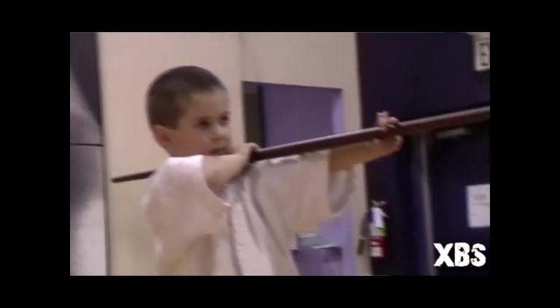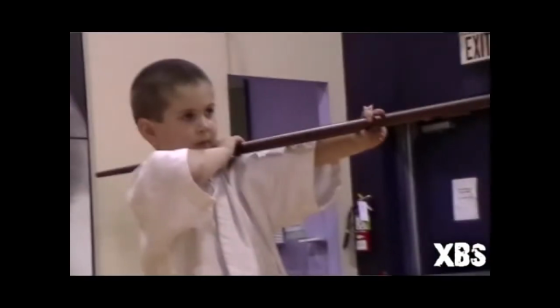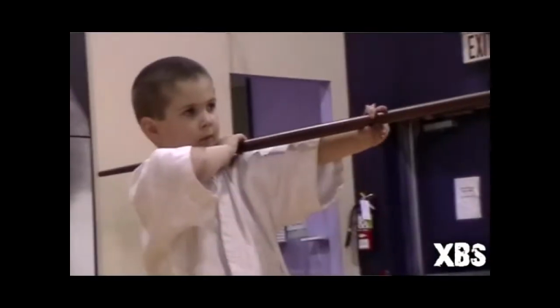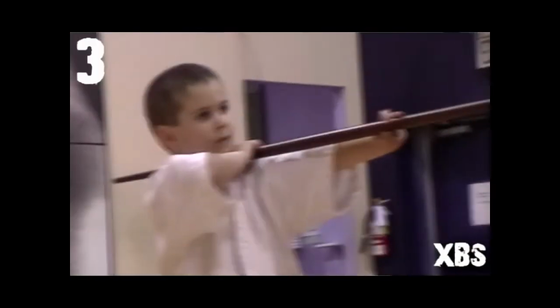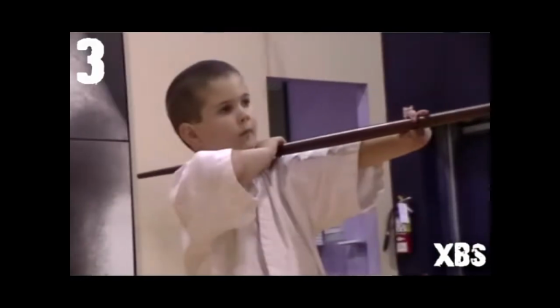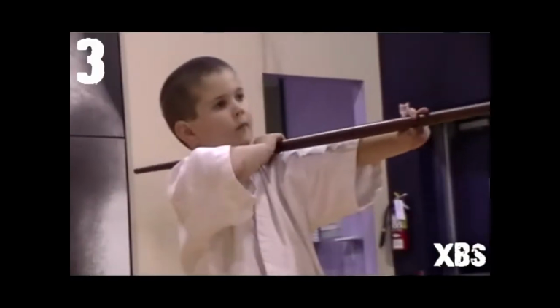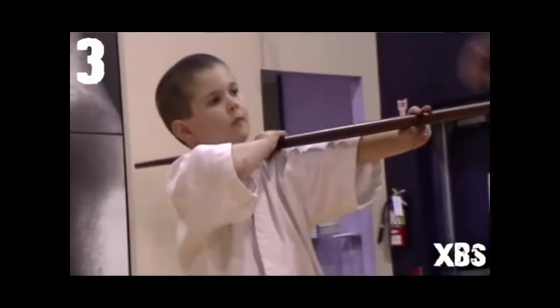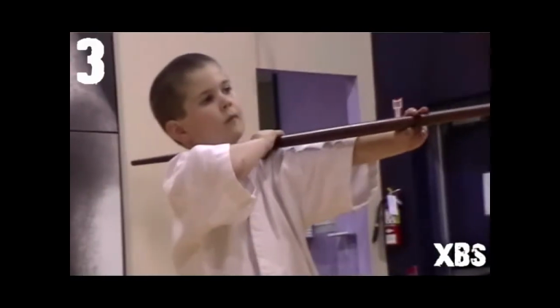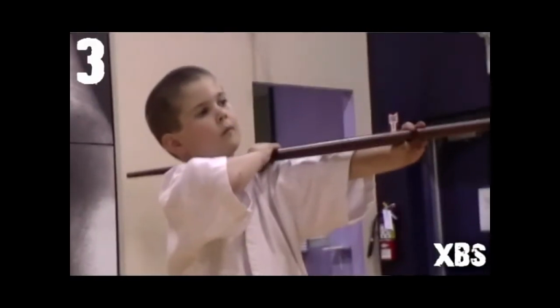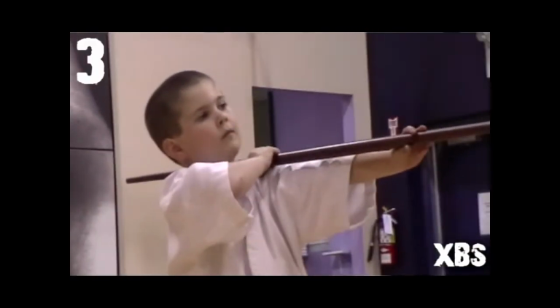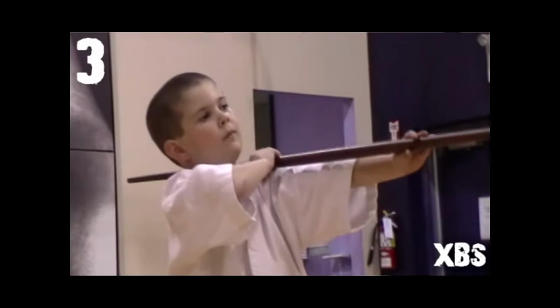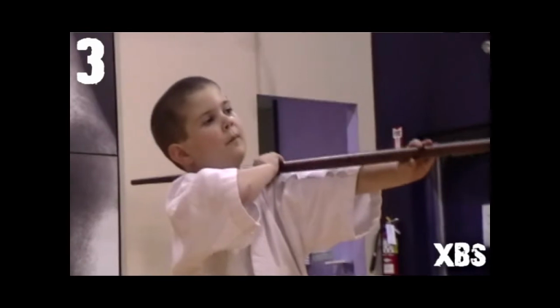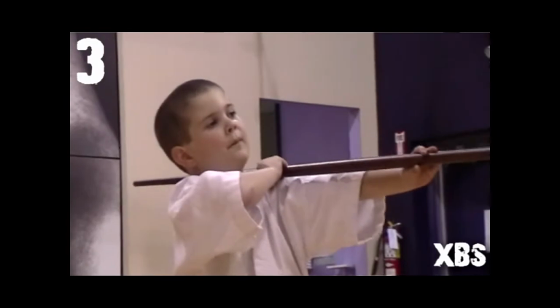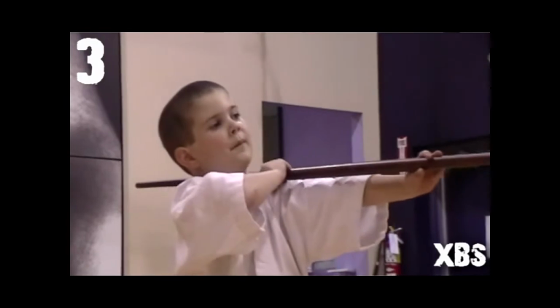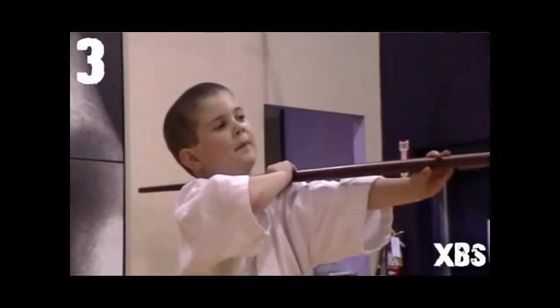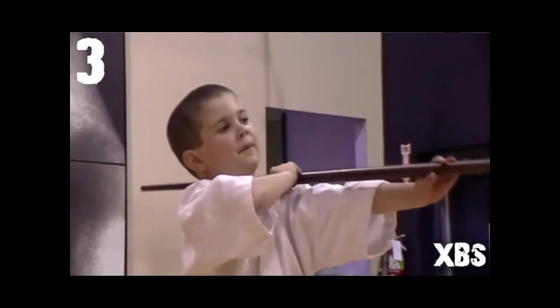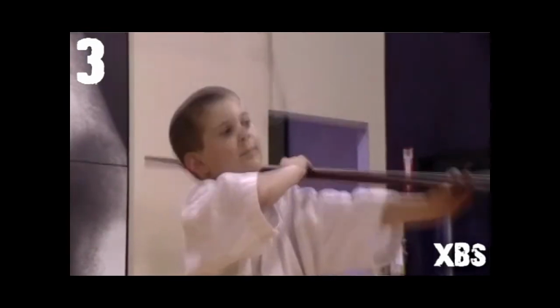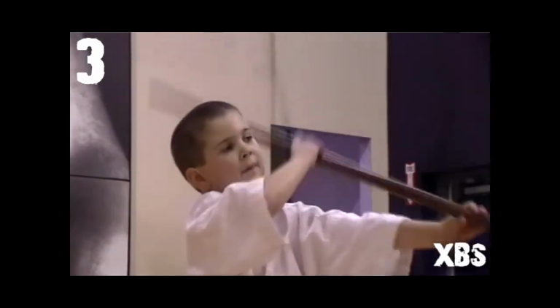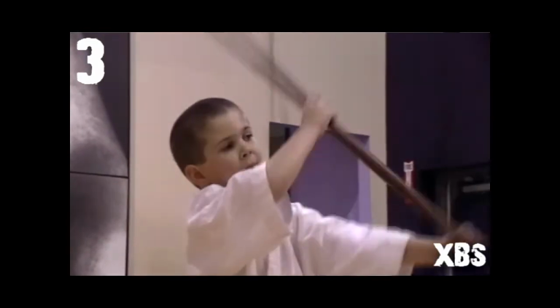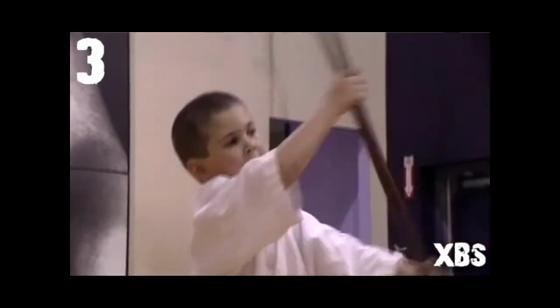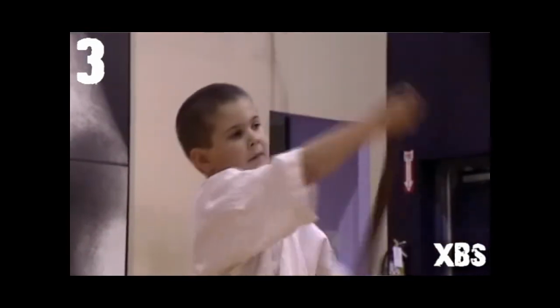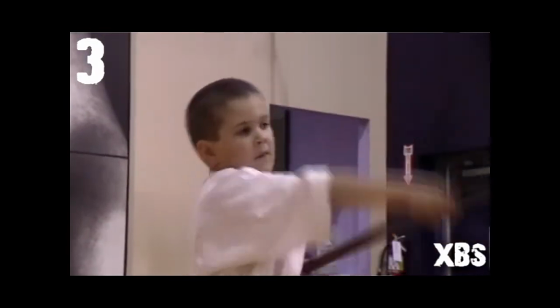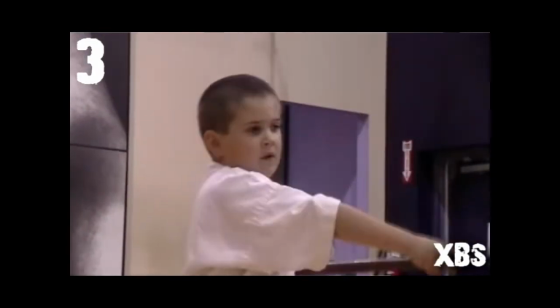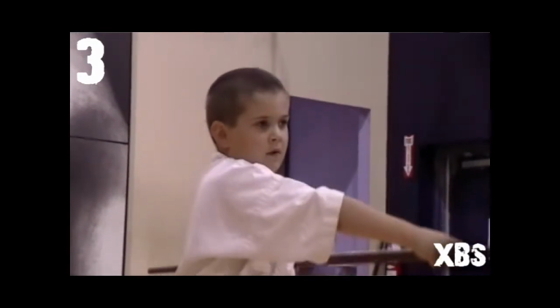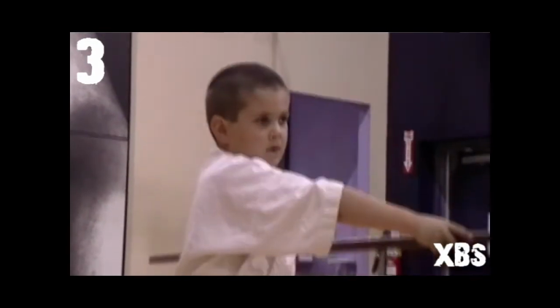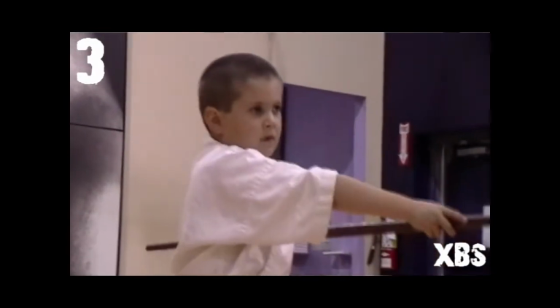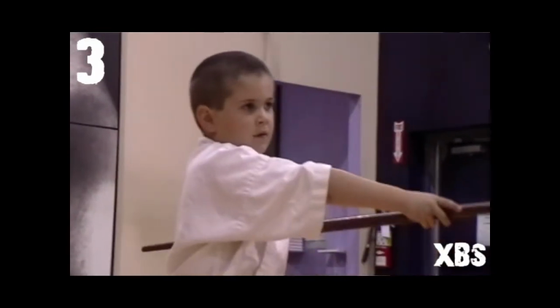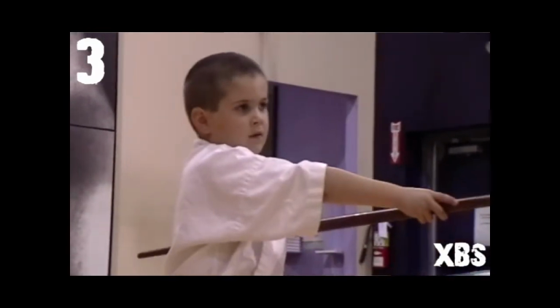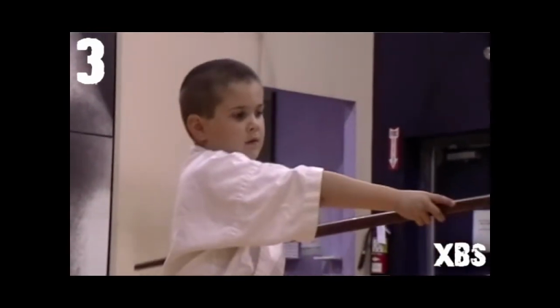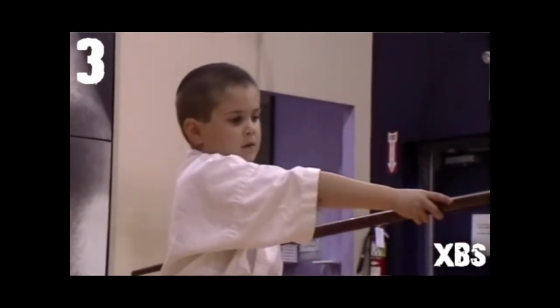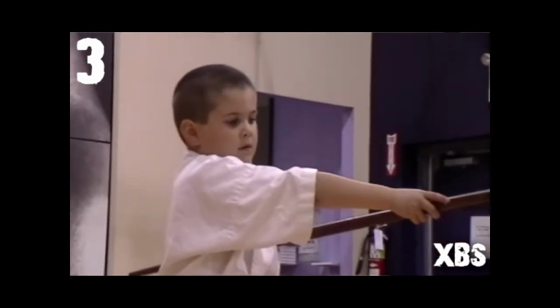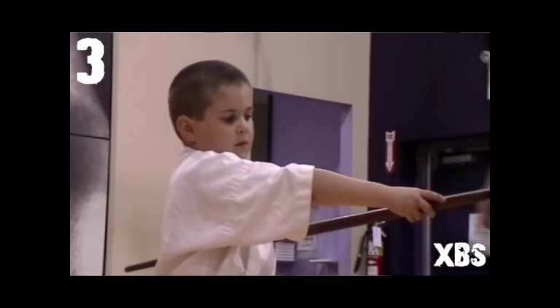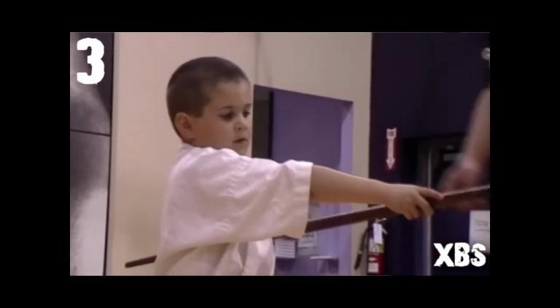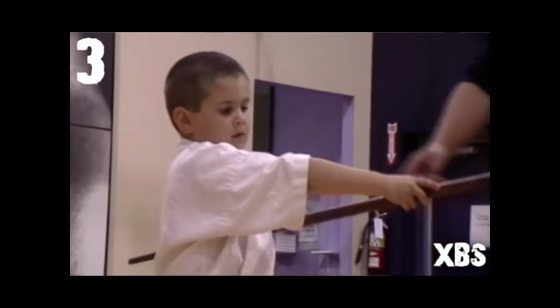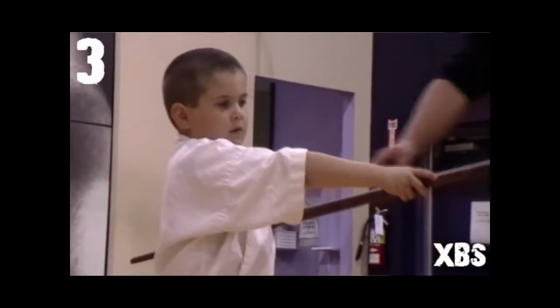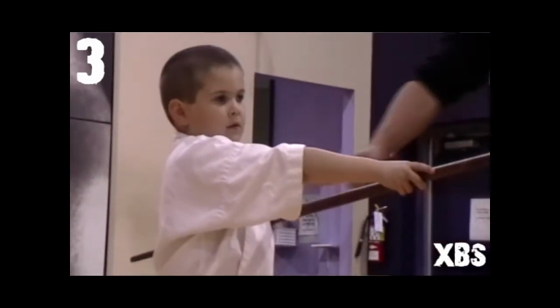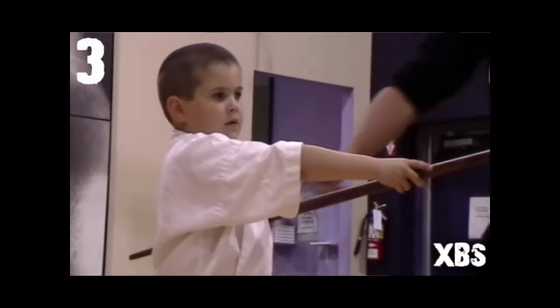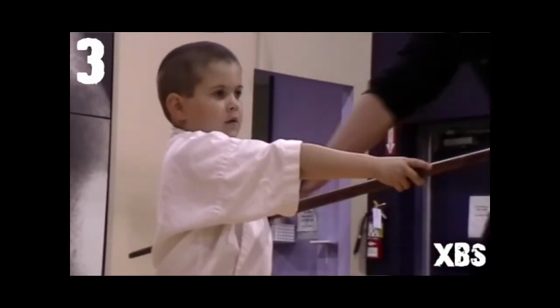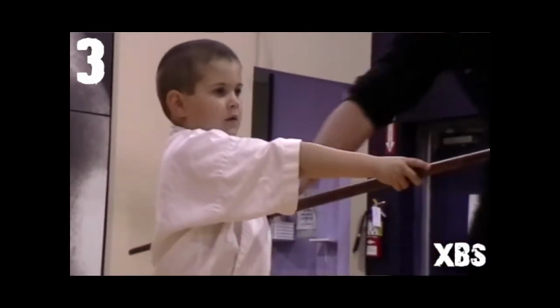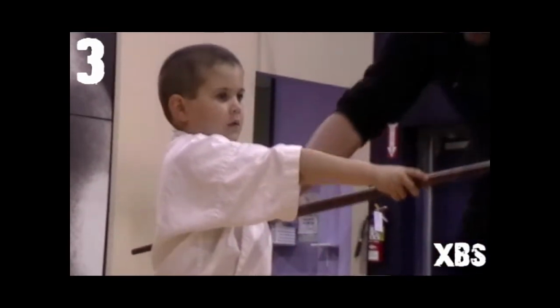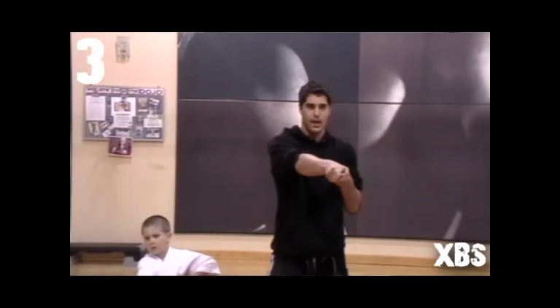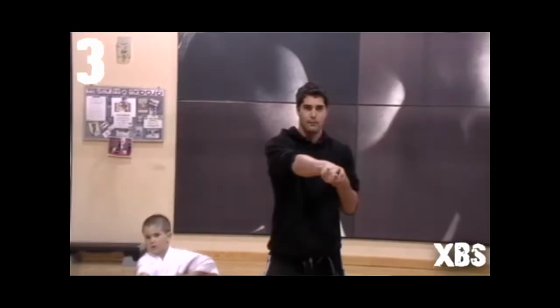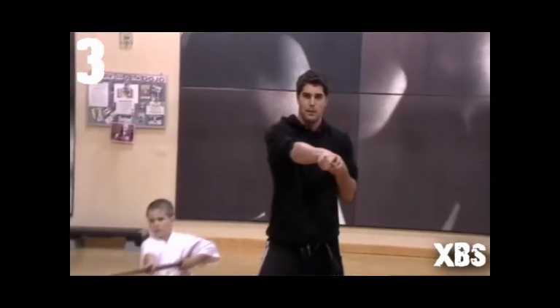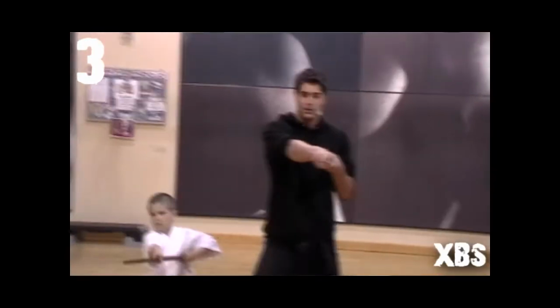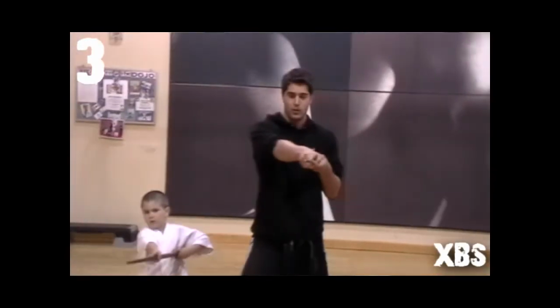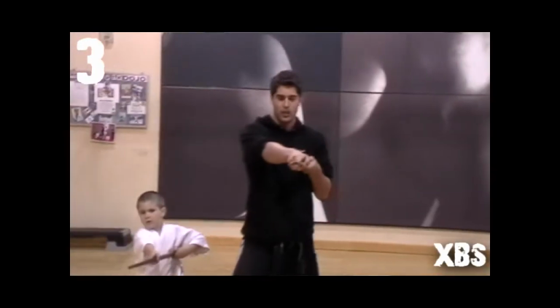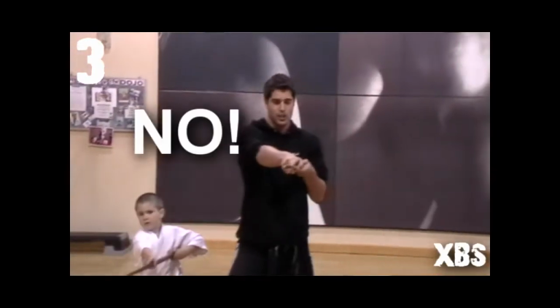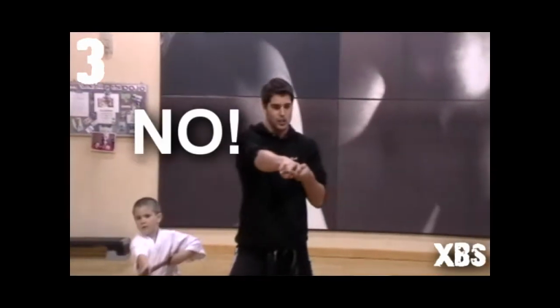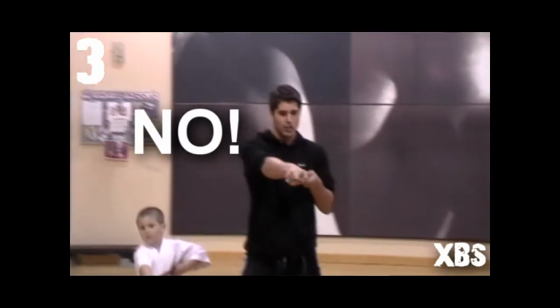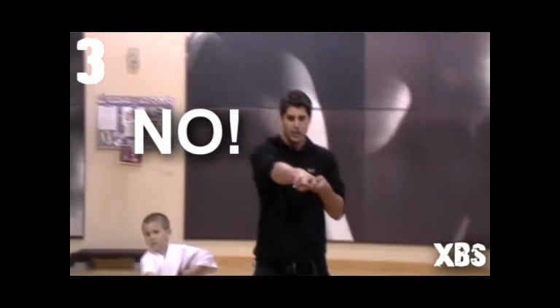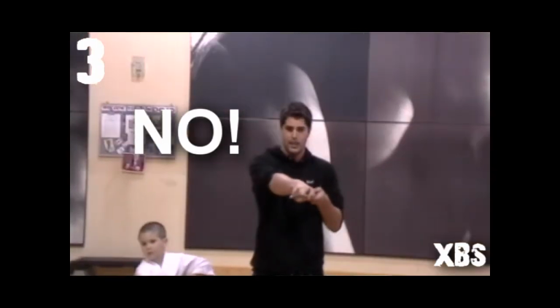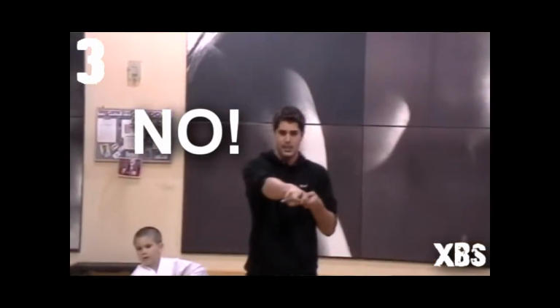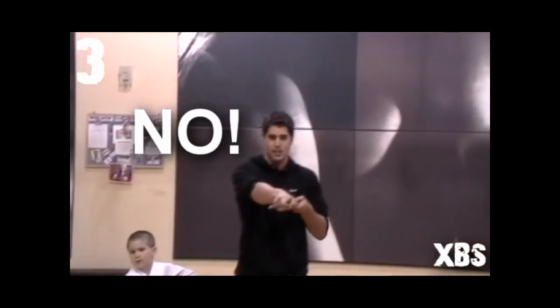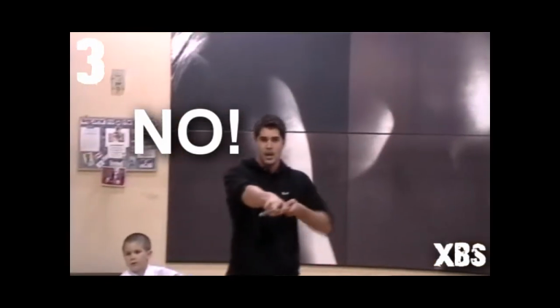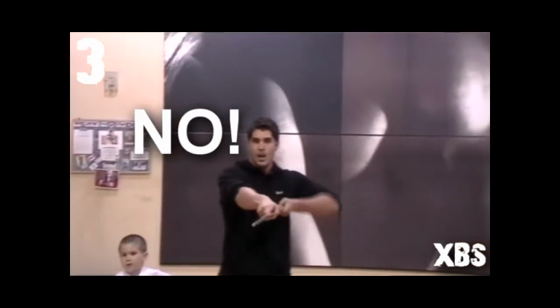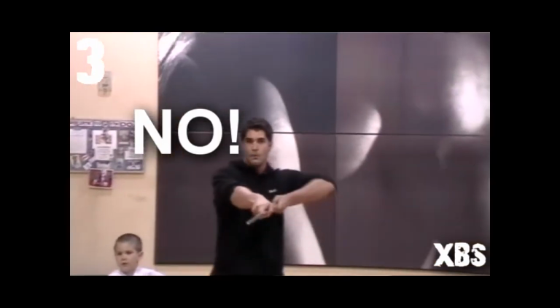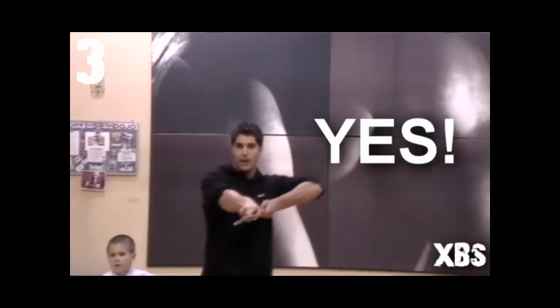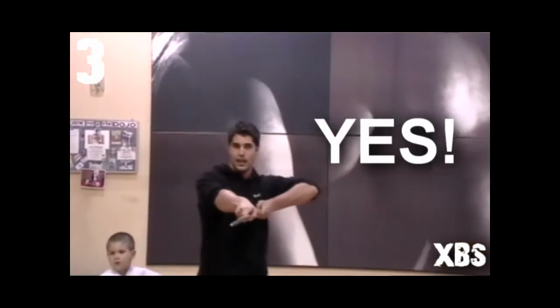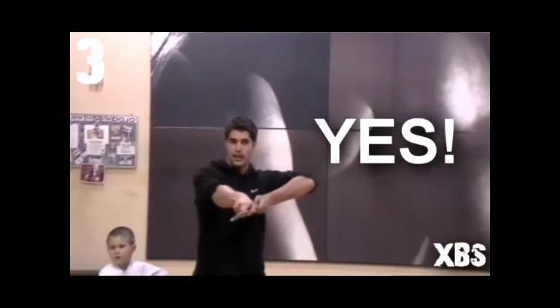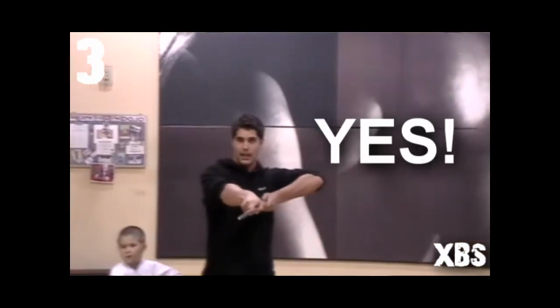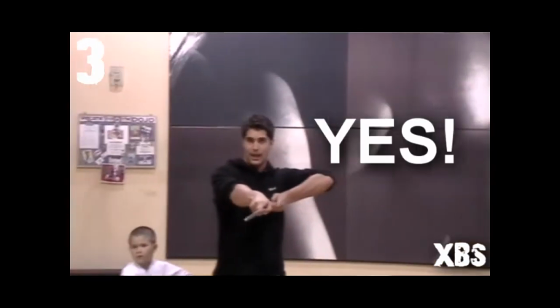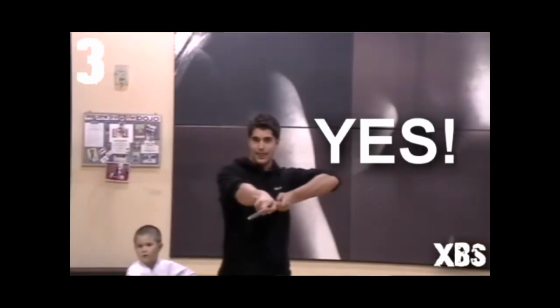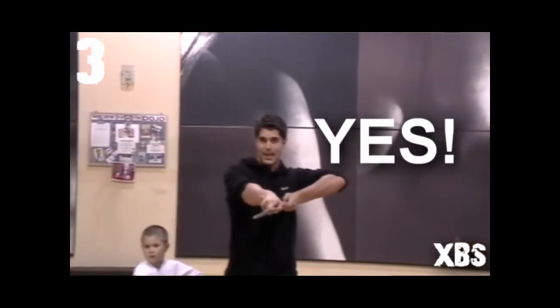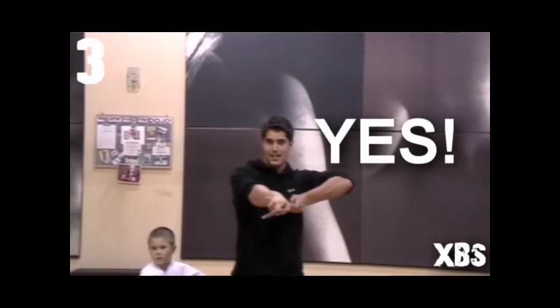Now for the next strike, you want the bow to go from your shoulder down into your armpit, and the arm that's forward should be straight.